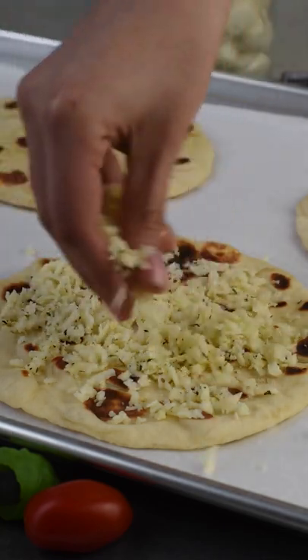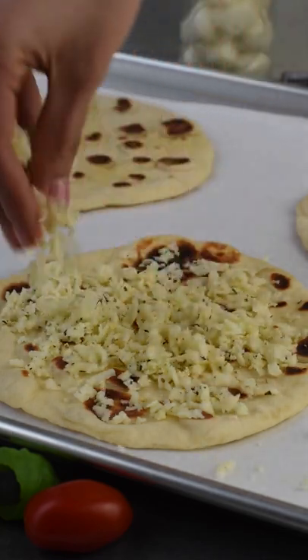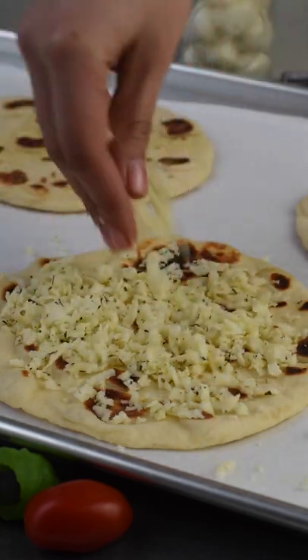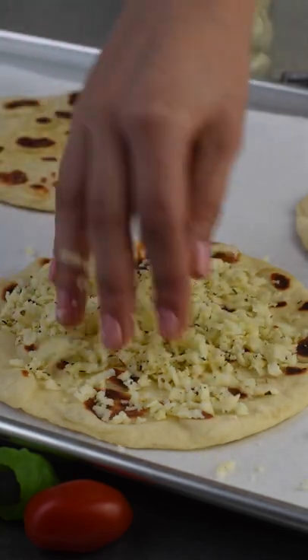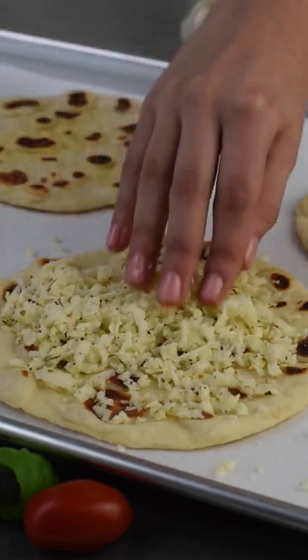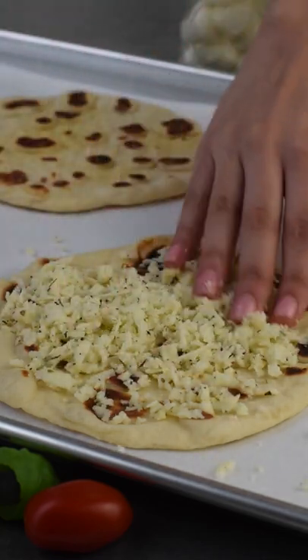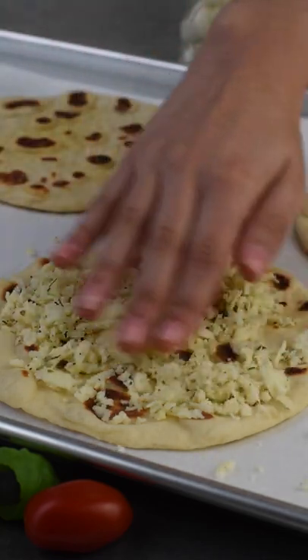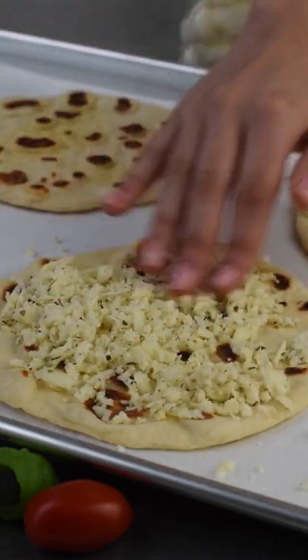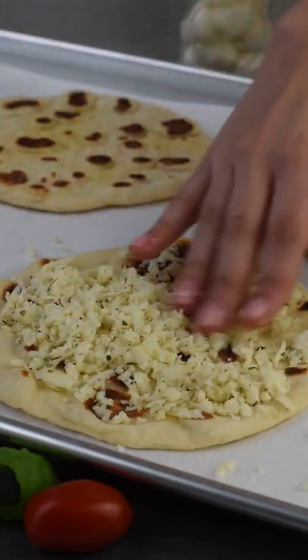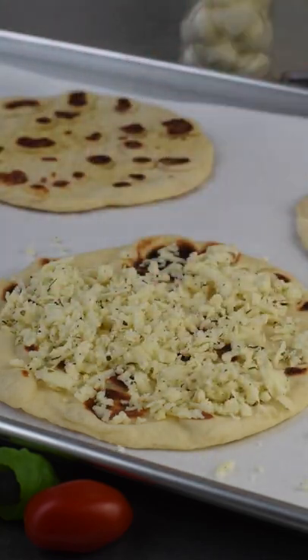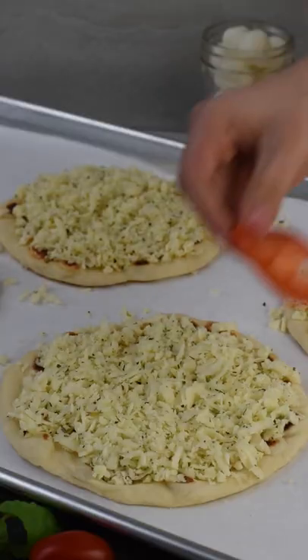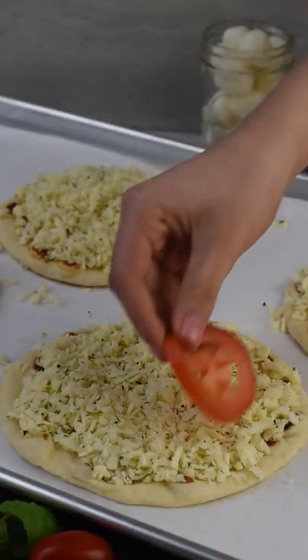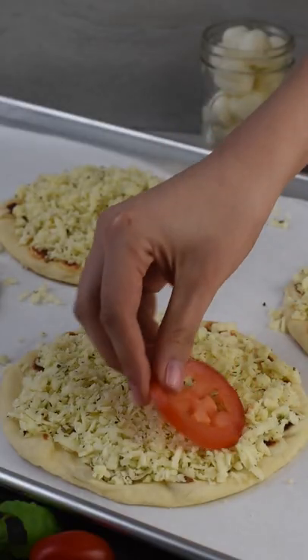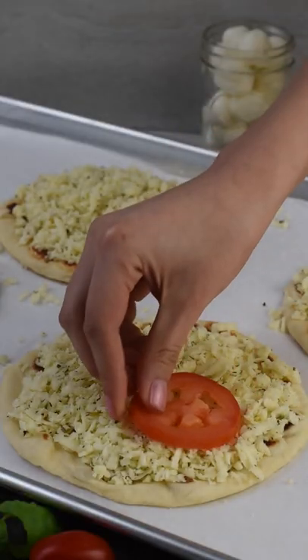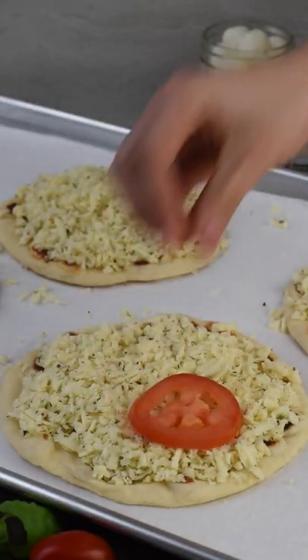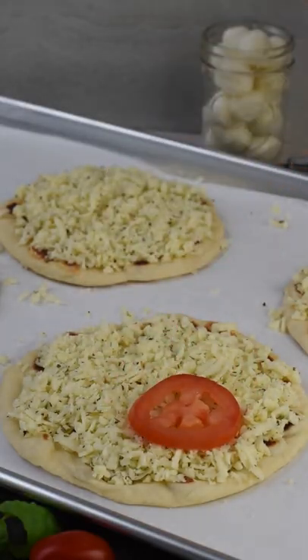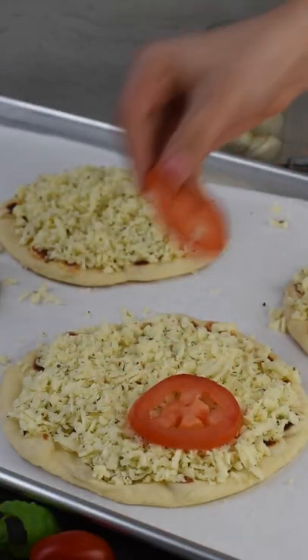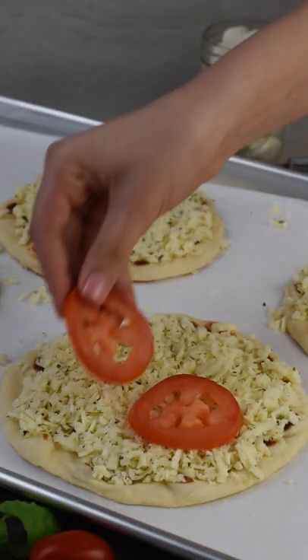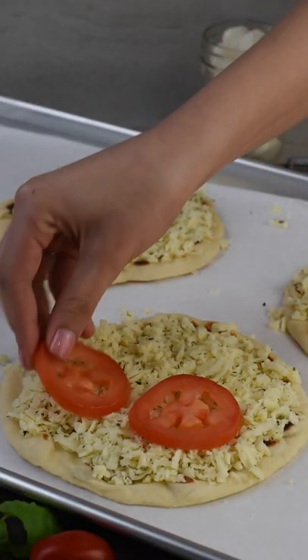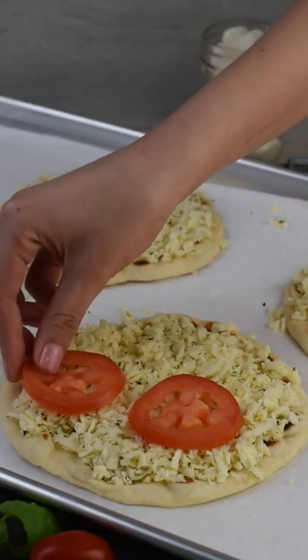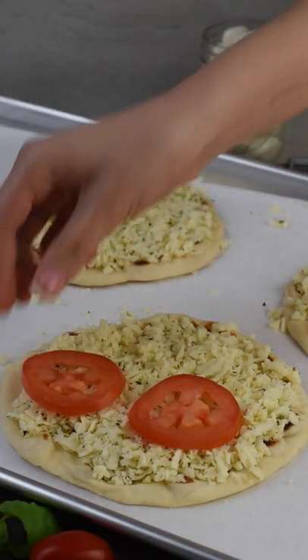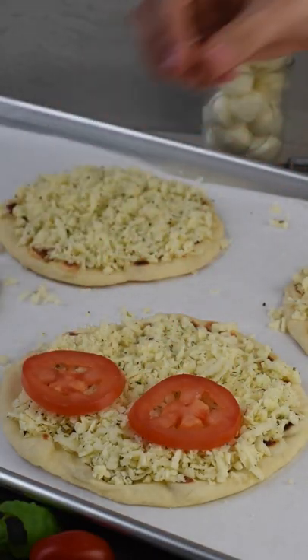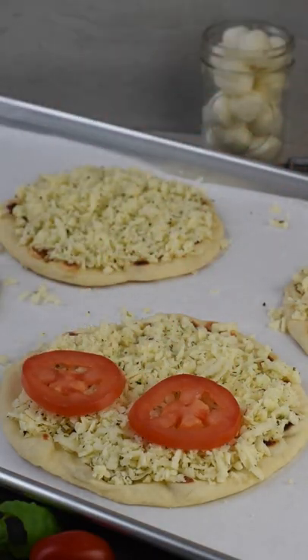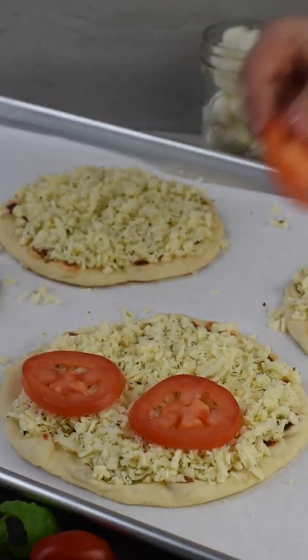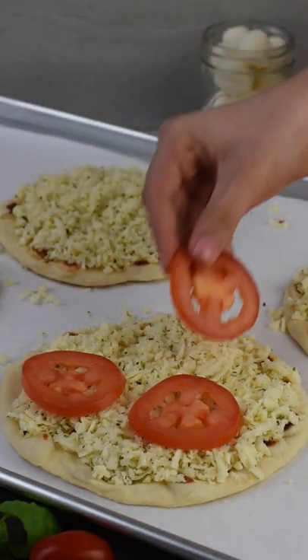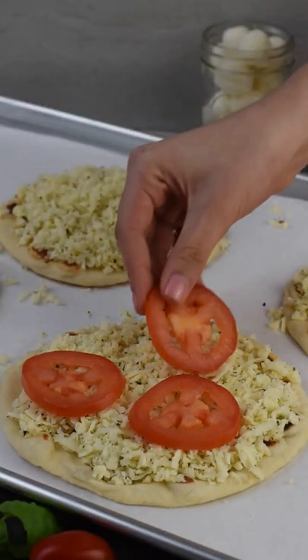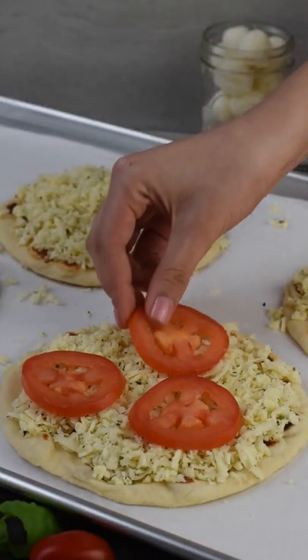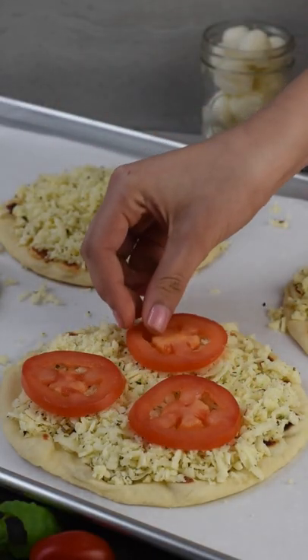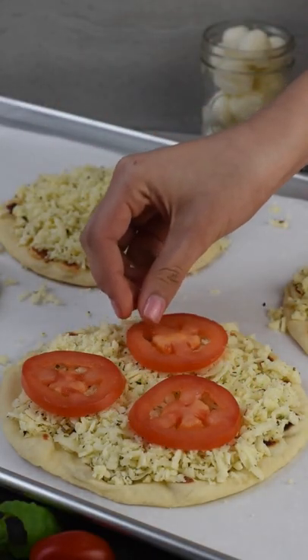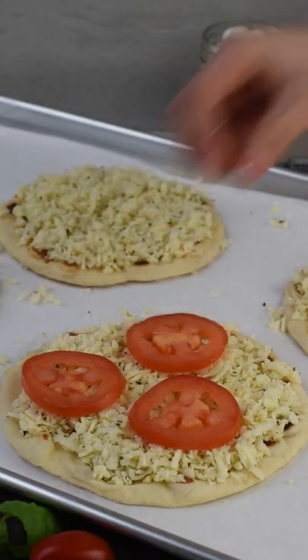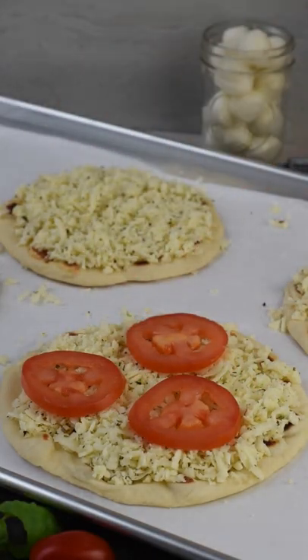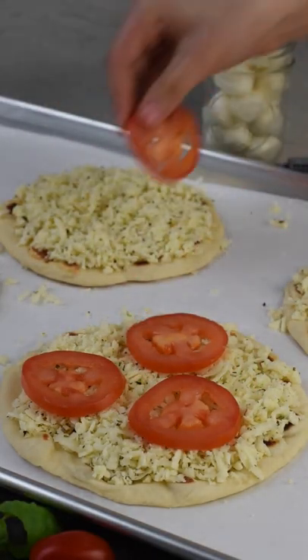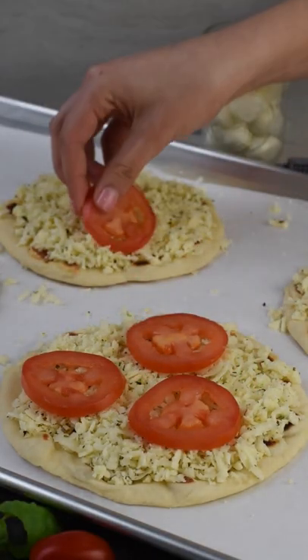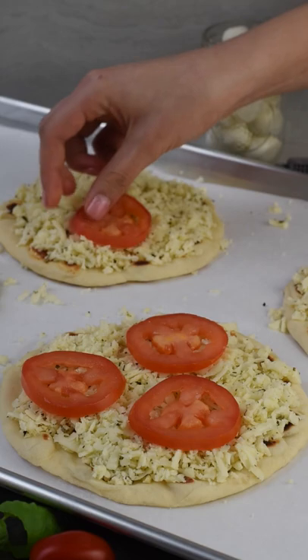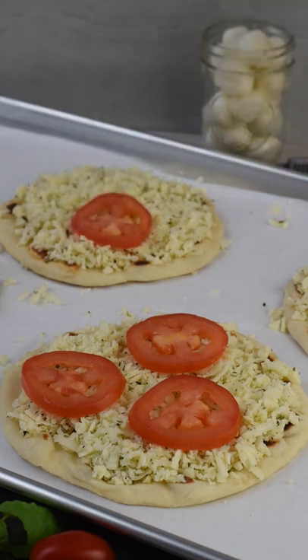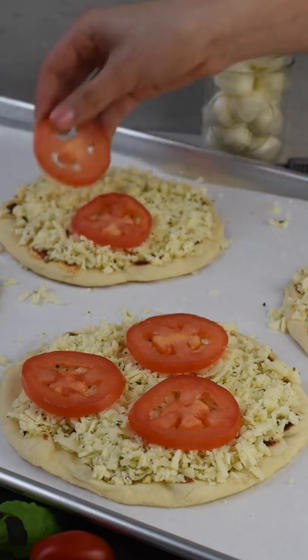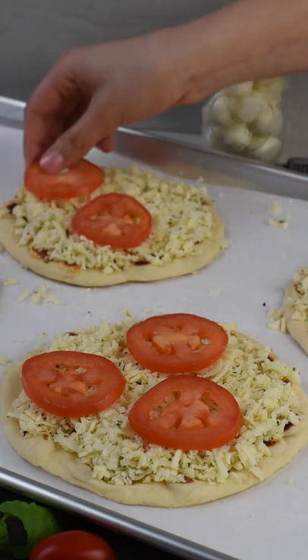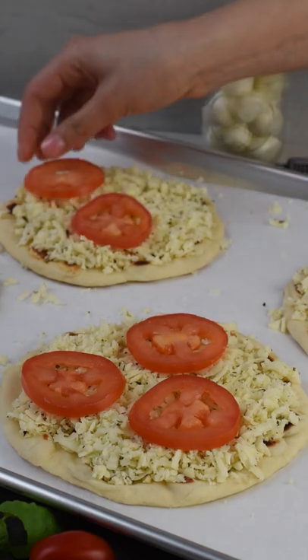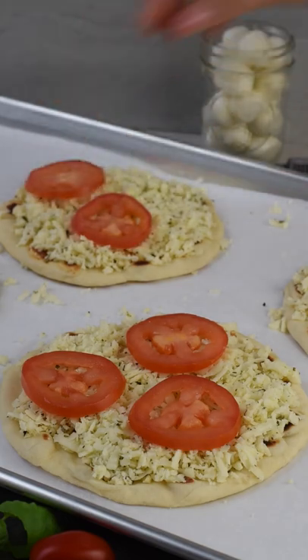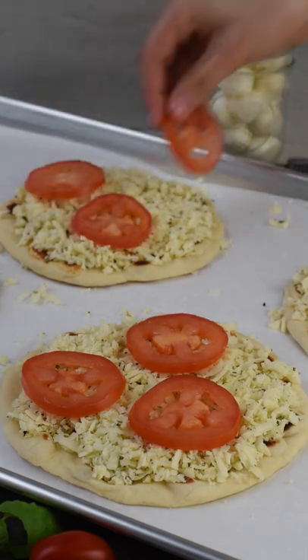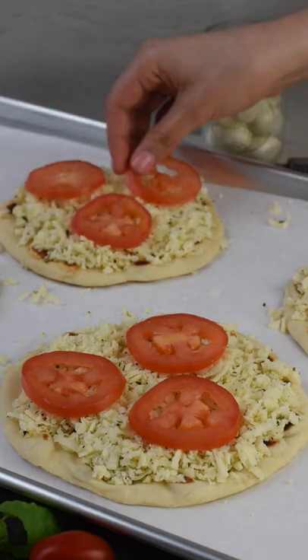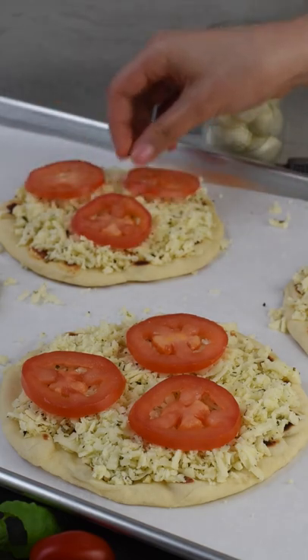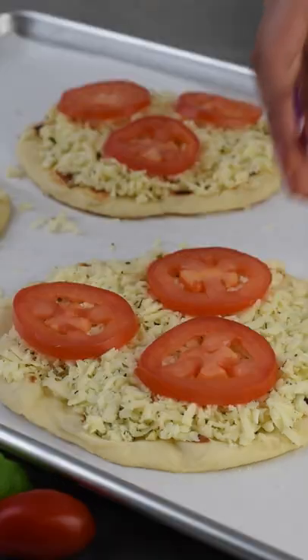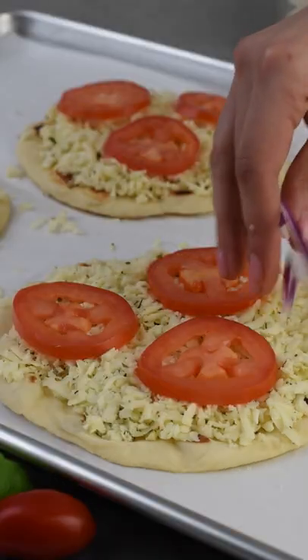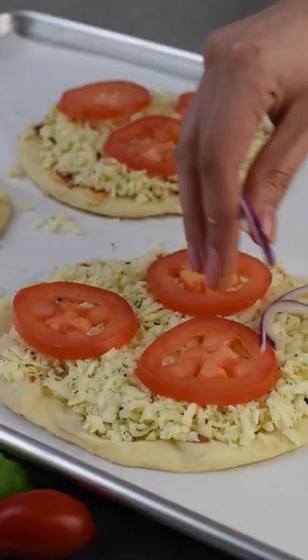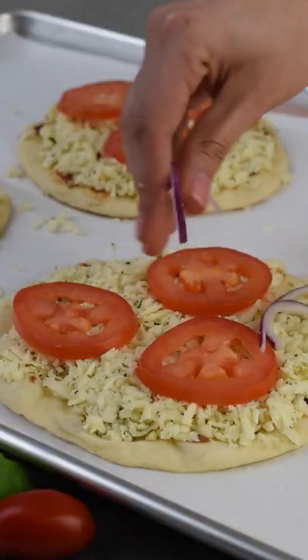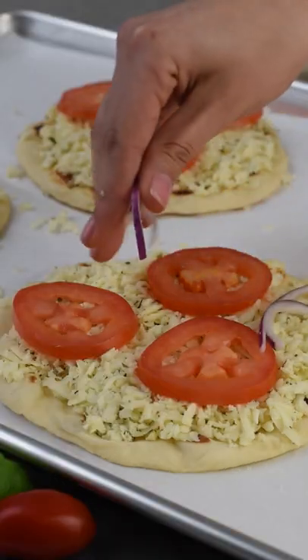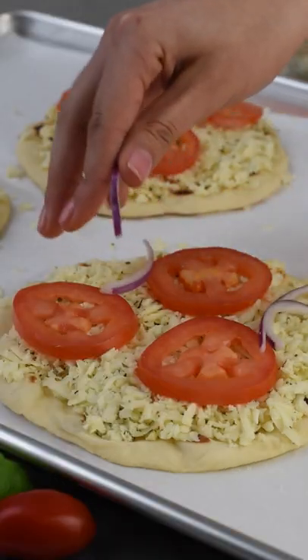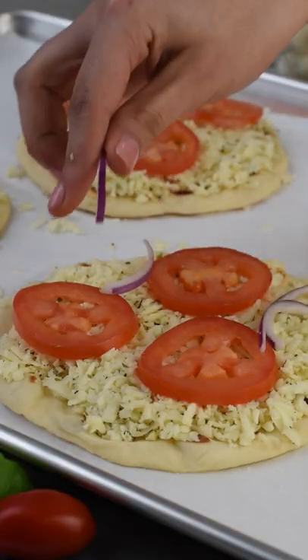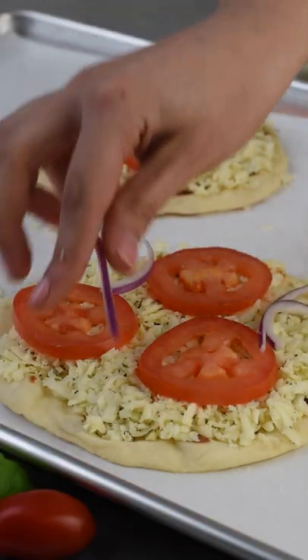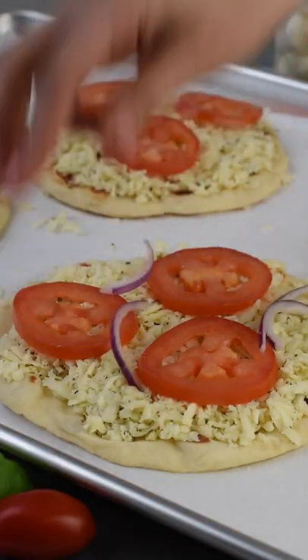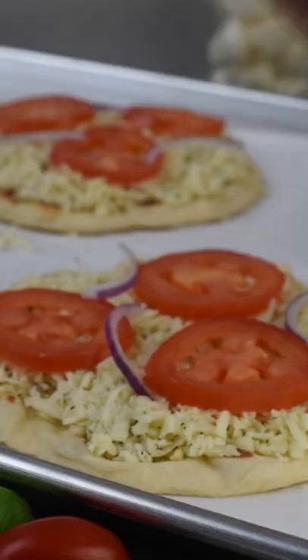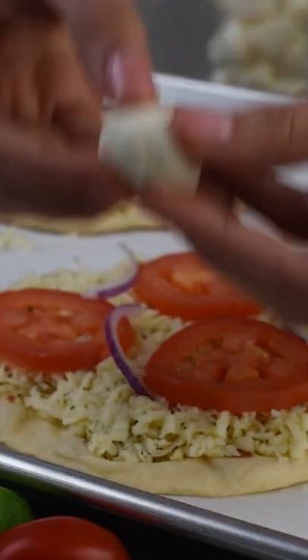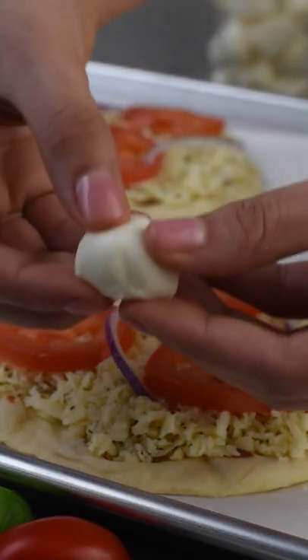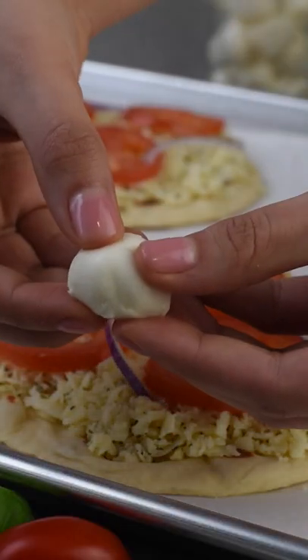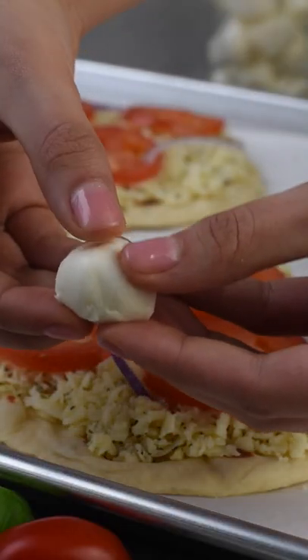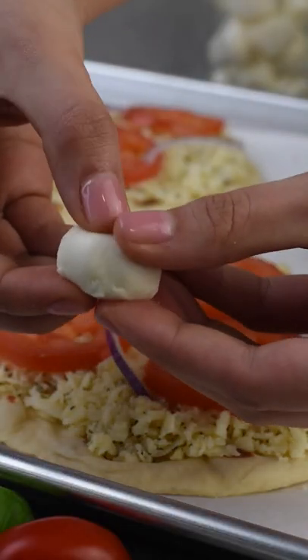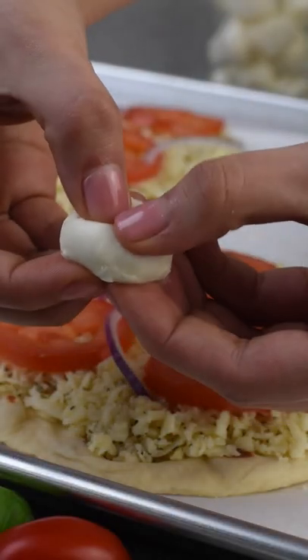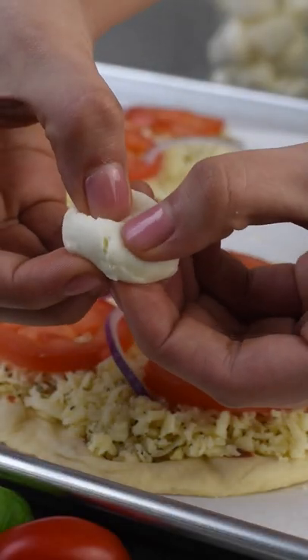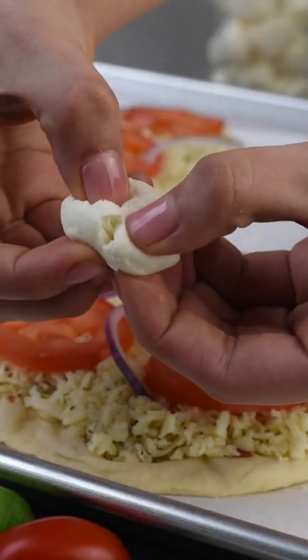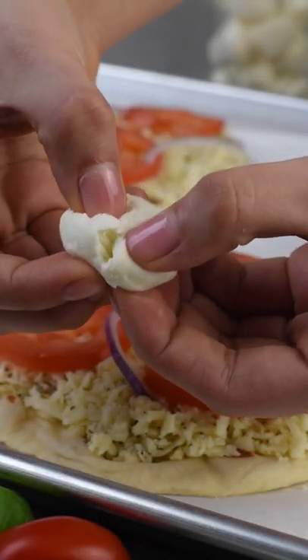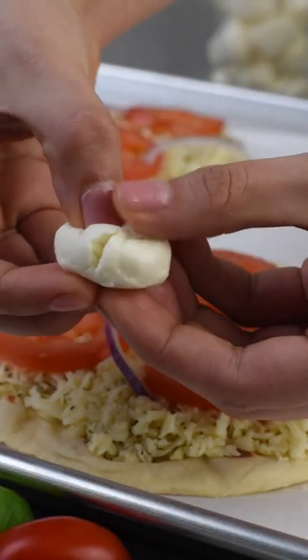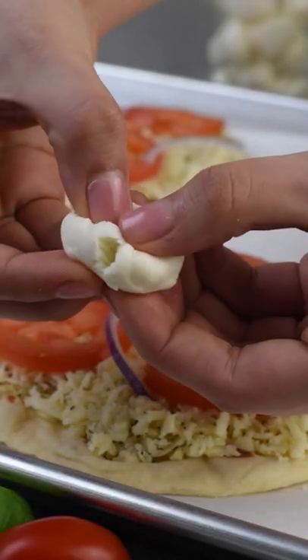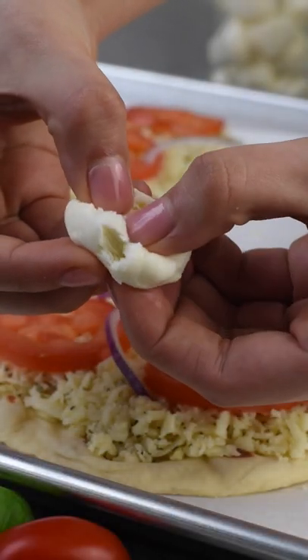Place the tomato slices on top of the cheese, followed by thinly sliced onions and some mozzarella pearls. Half the mozzarella pearls so they melt better.